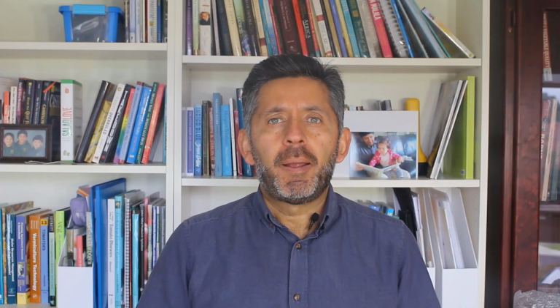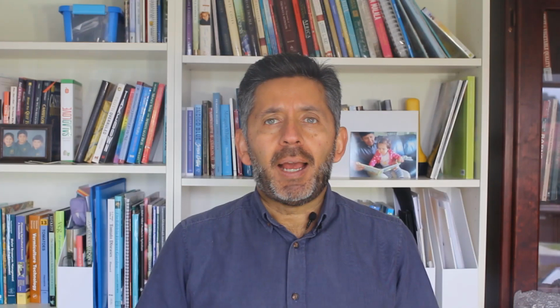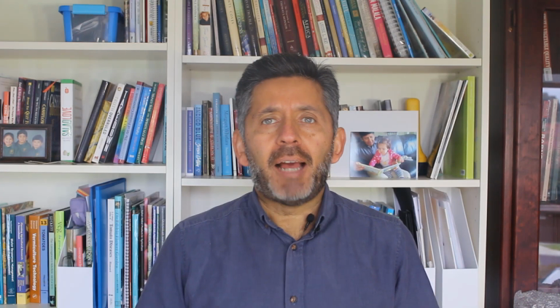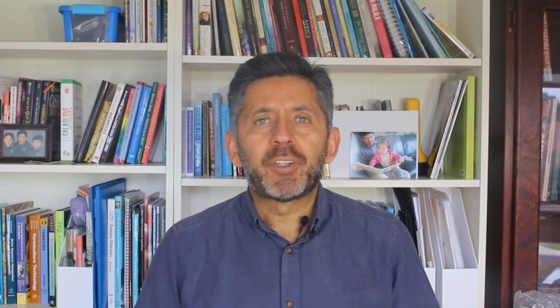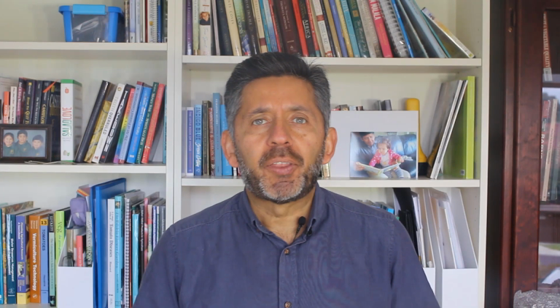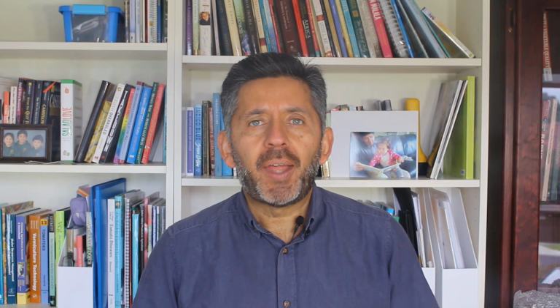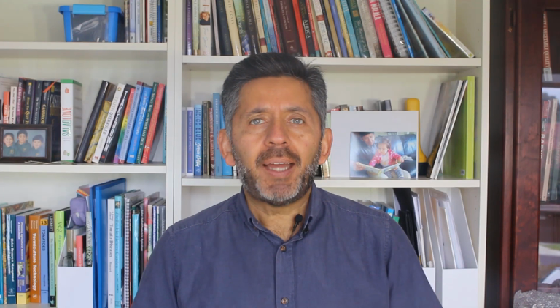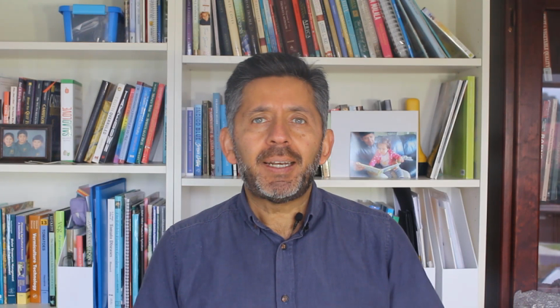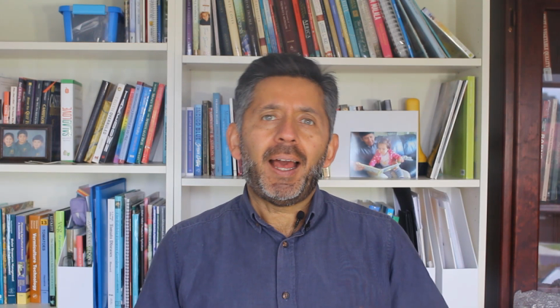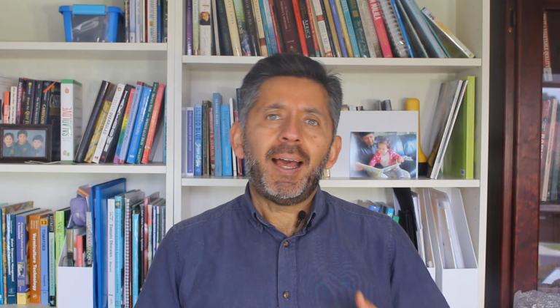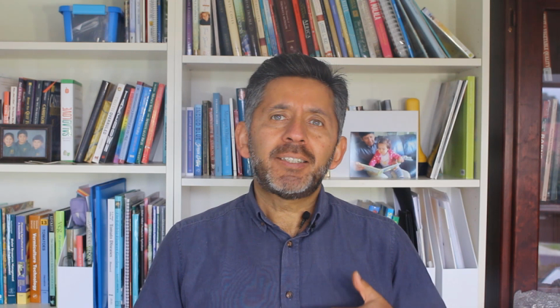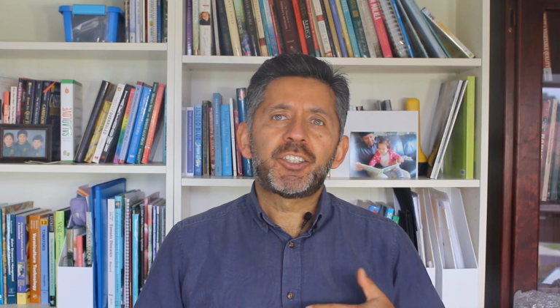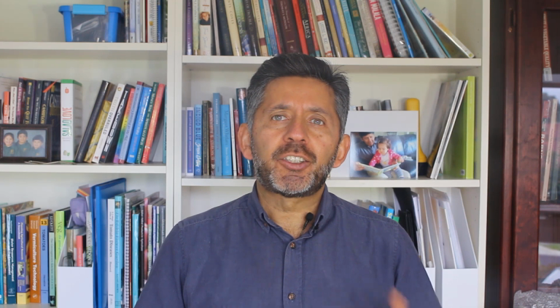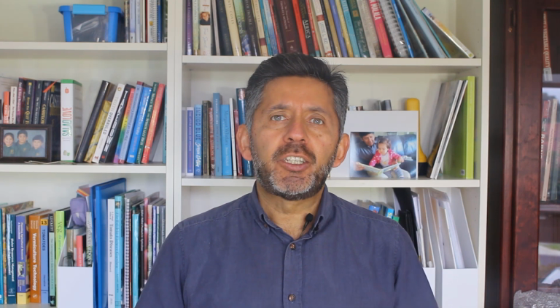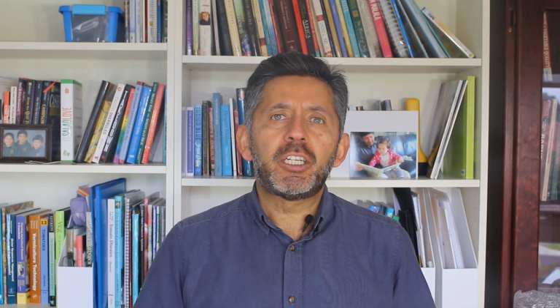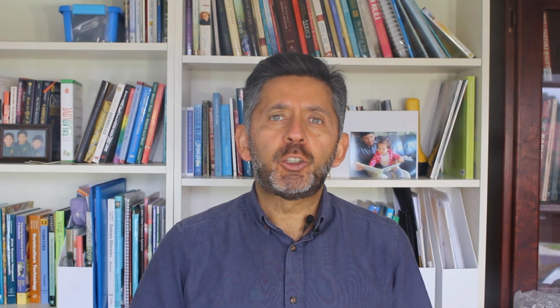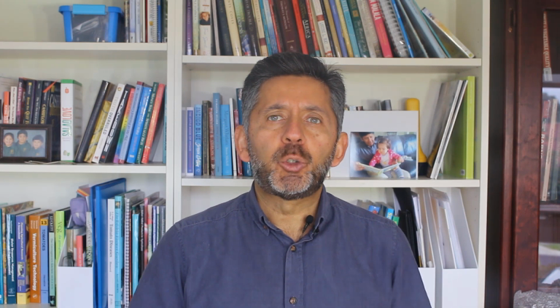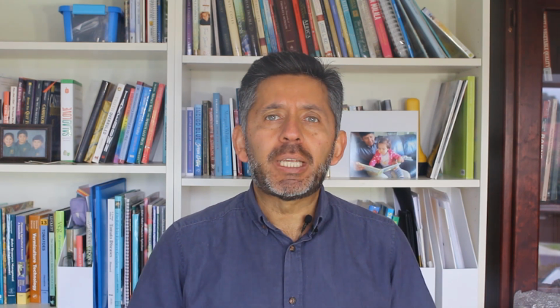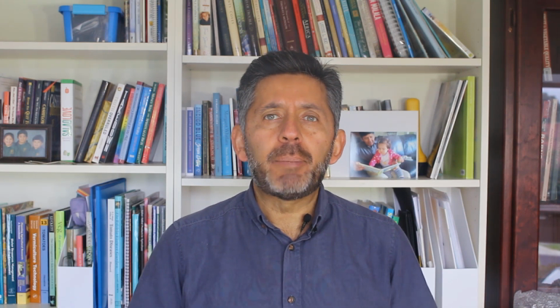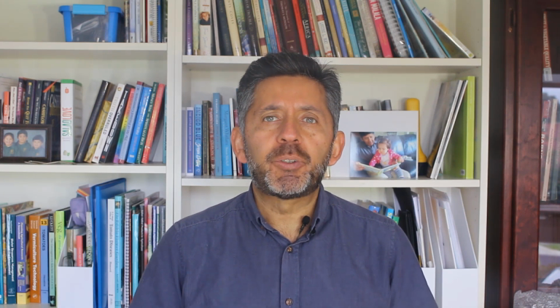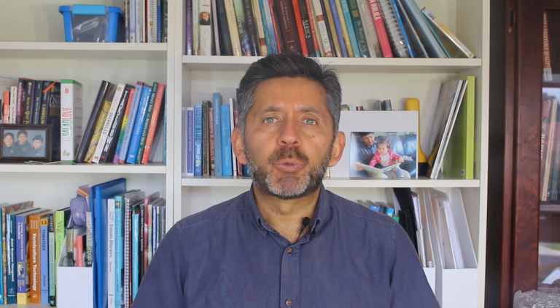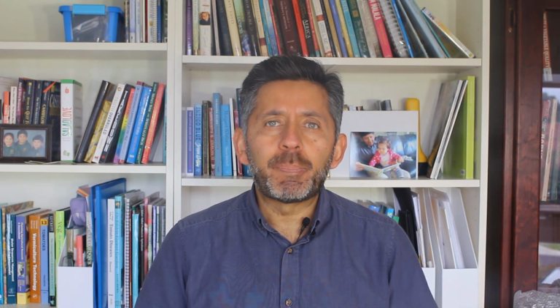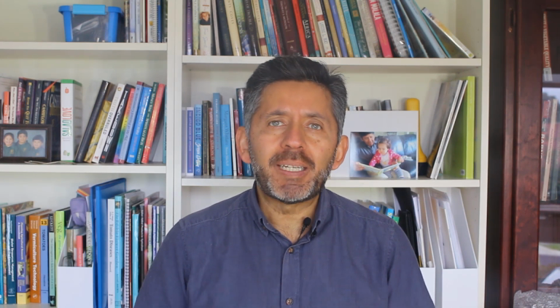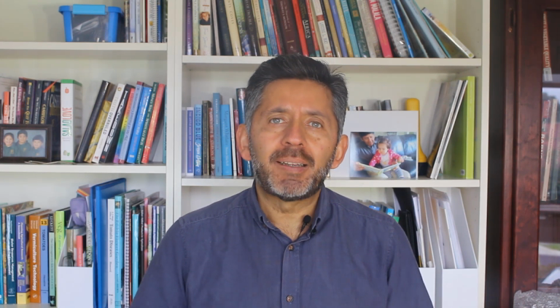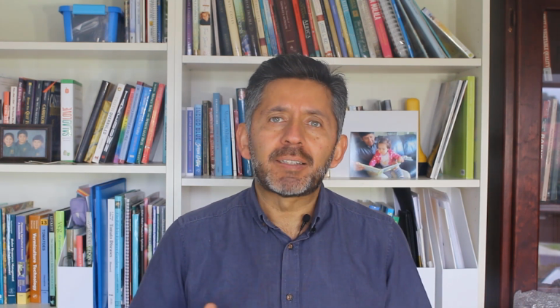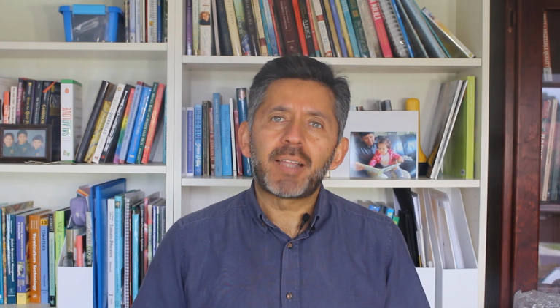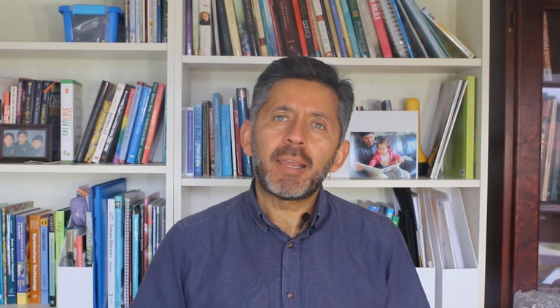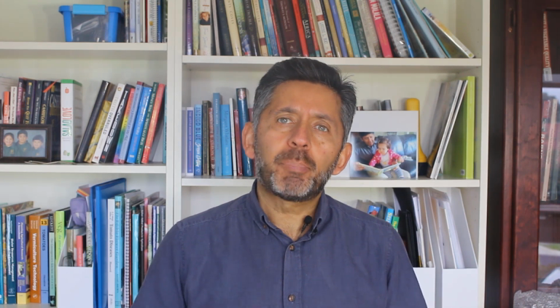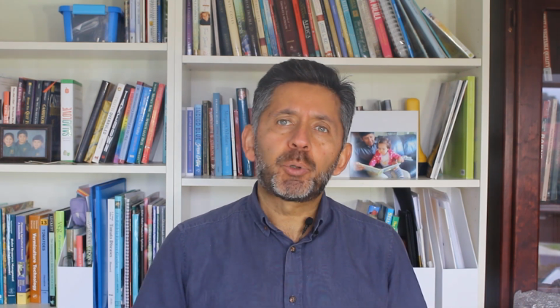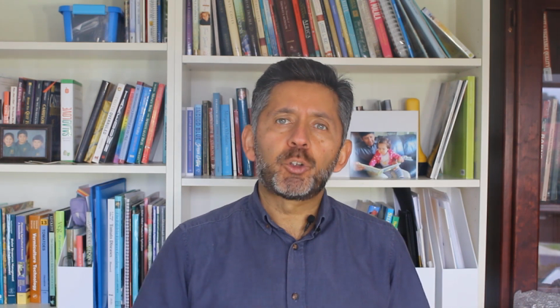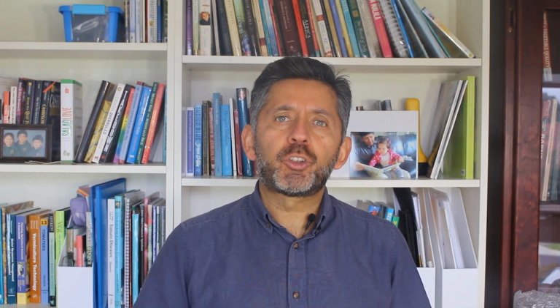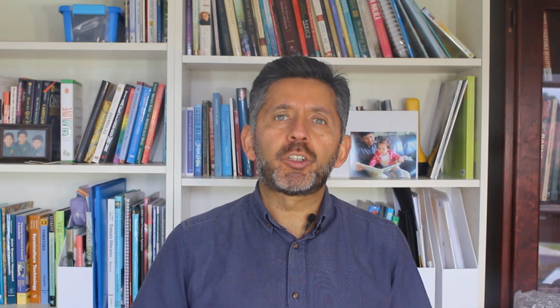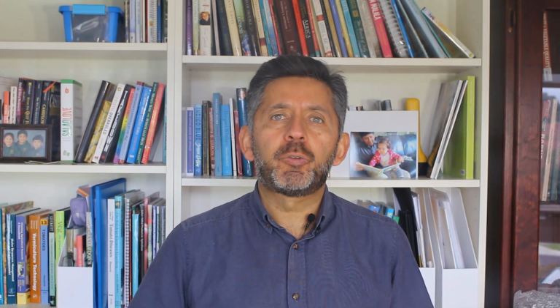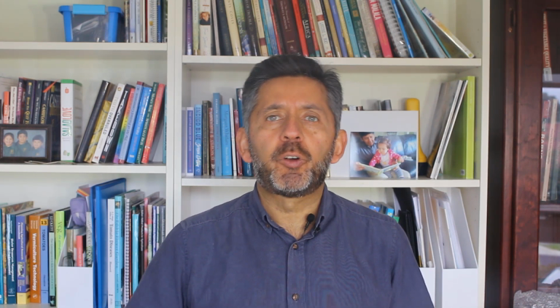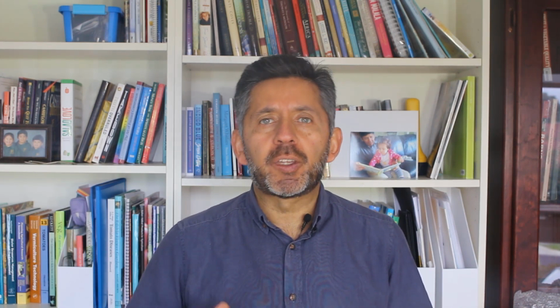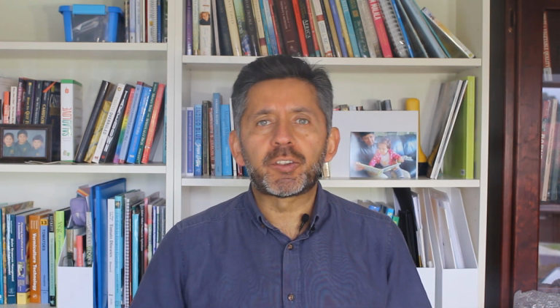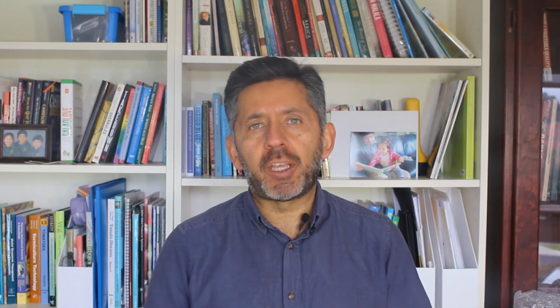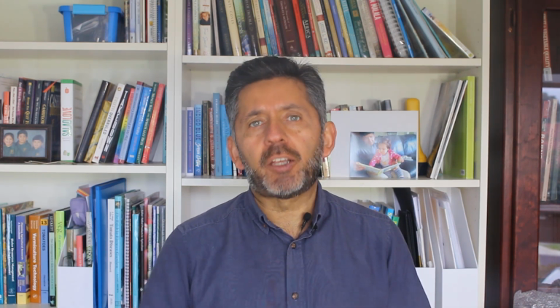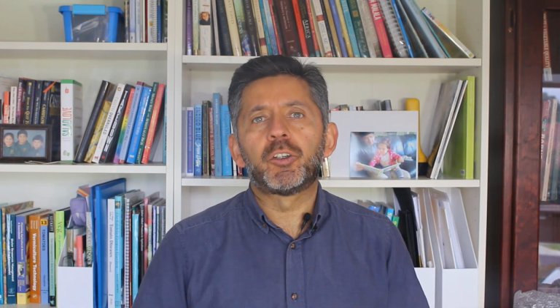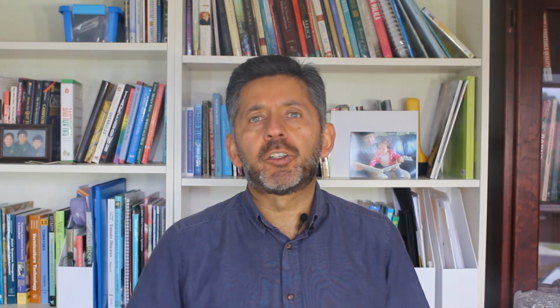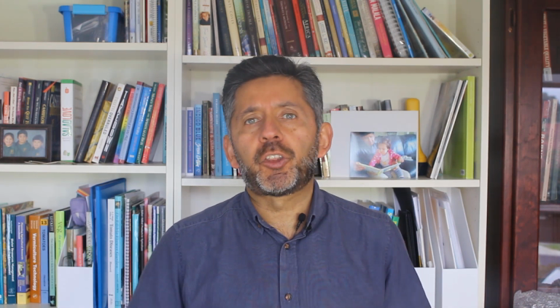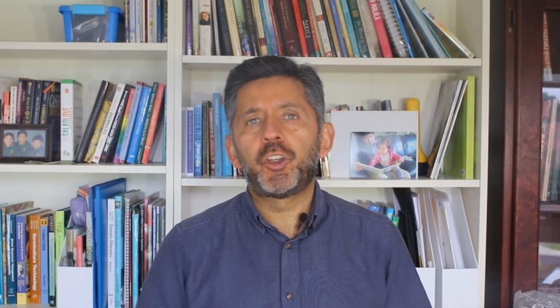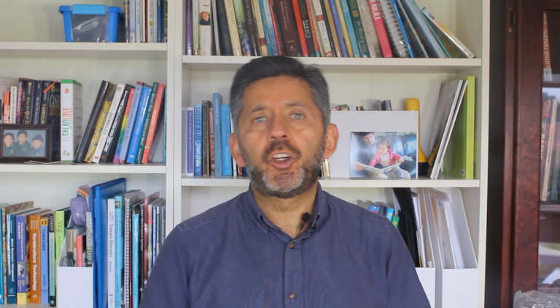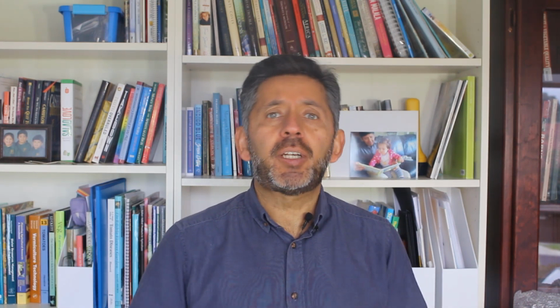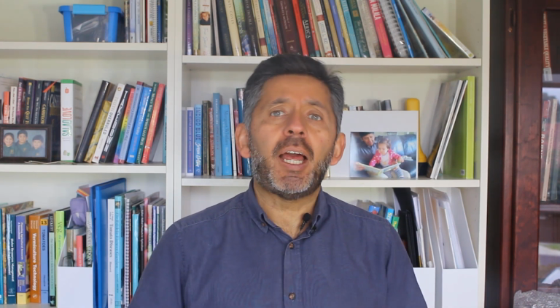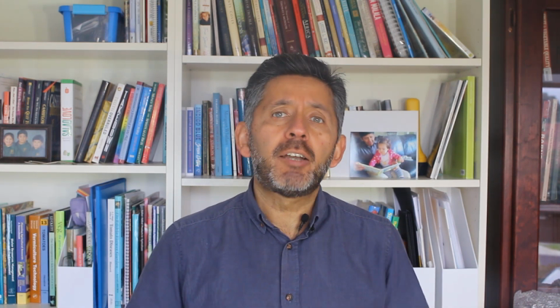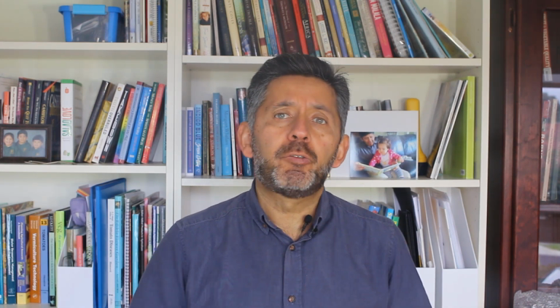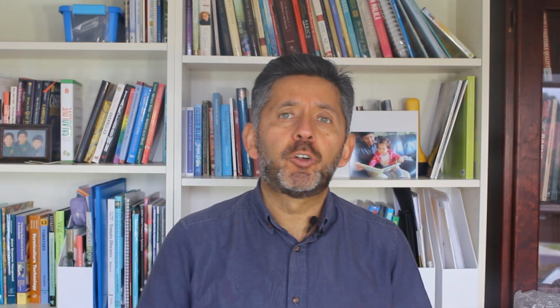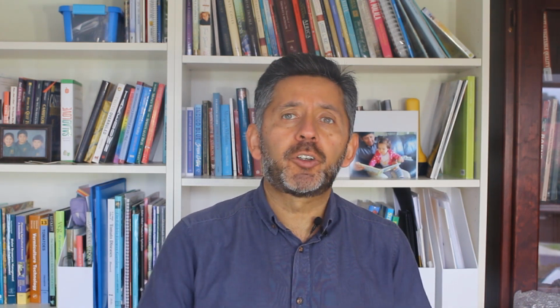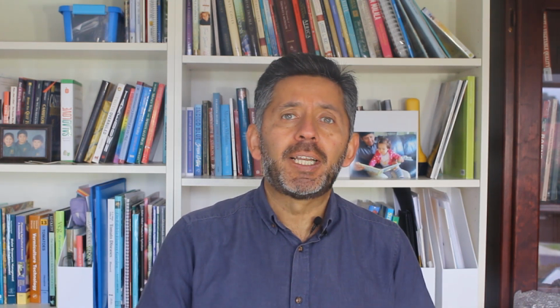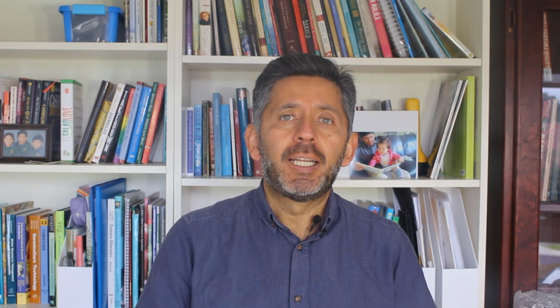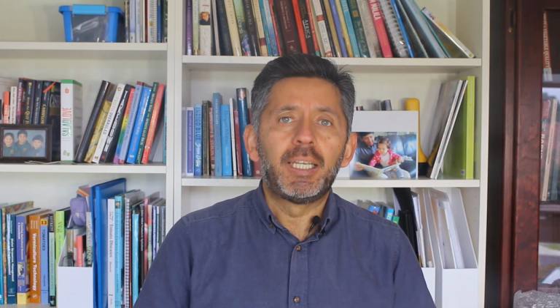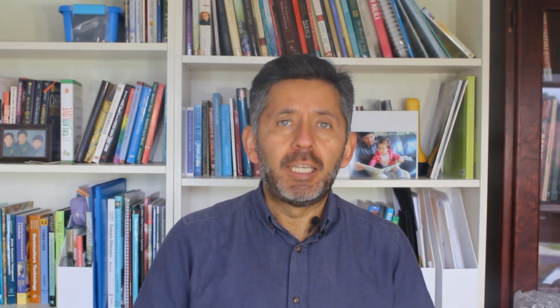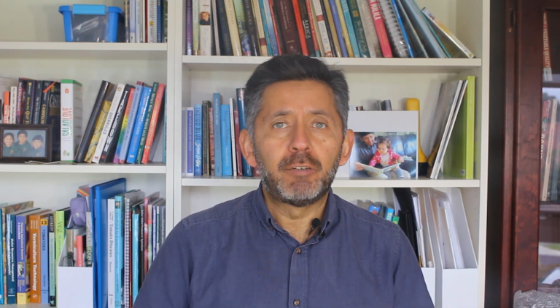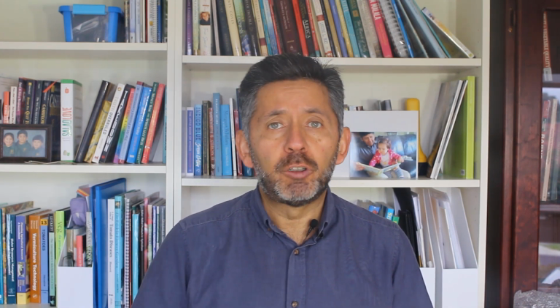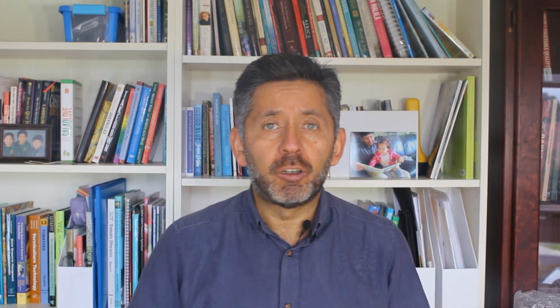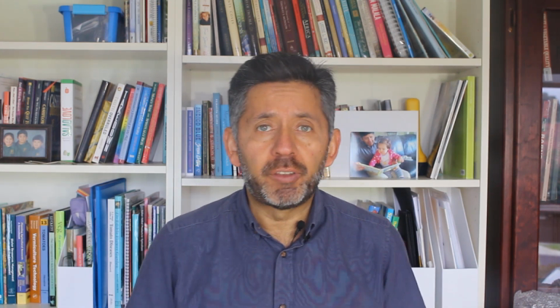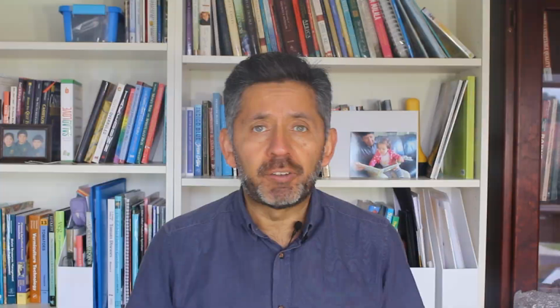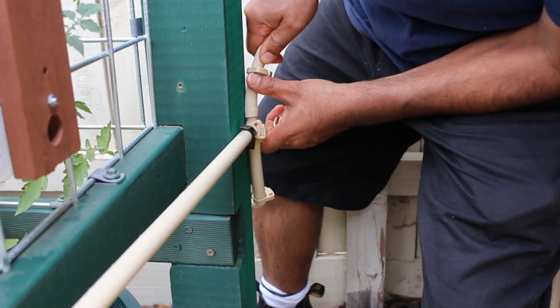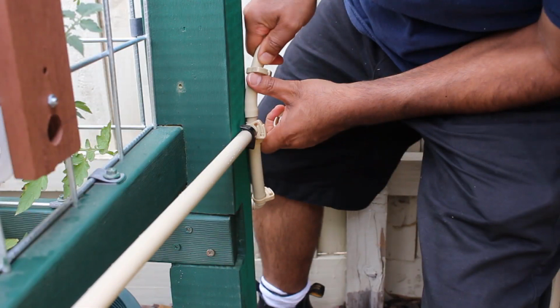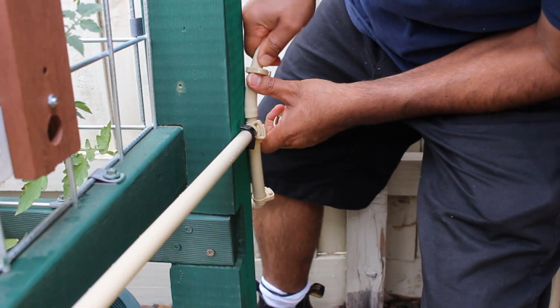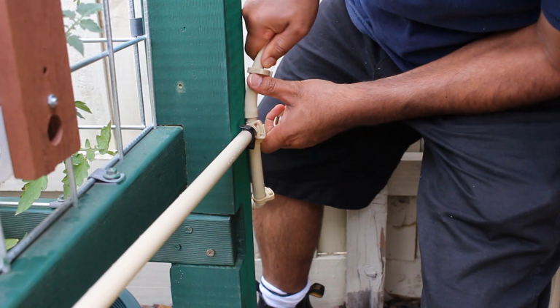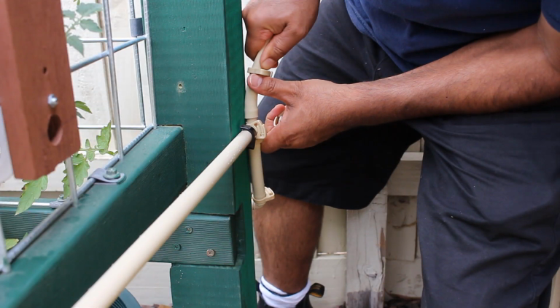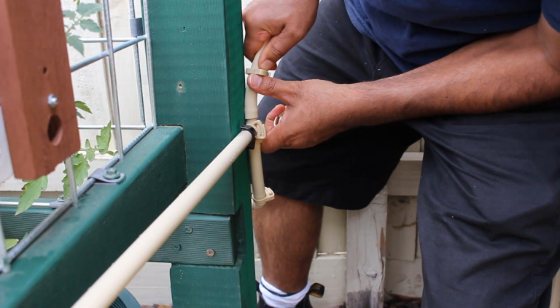After that, I just needed to keep repeating the same process for the second, third and fourth level of the vertical garden.